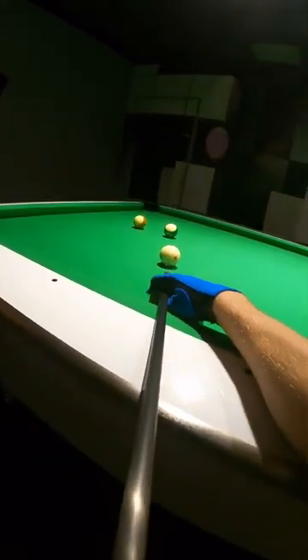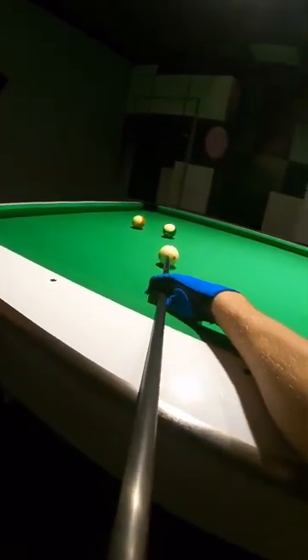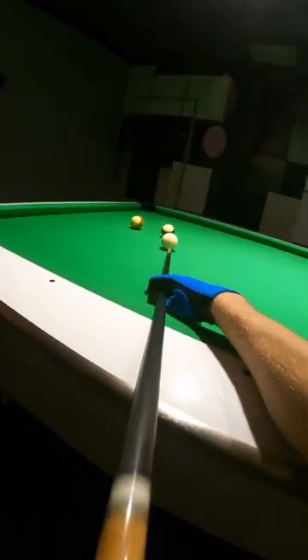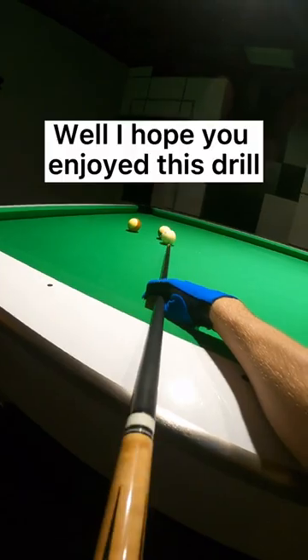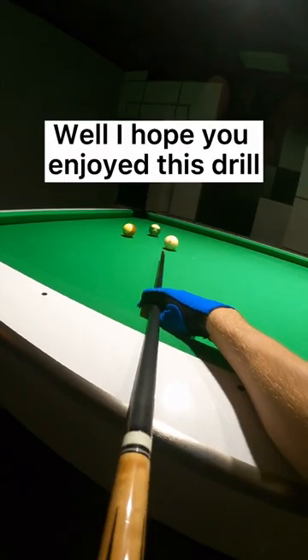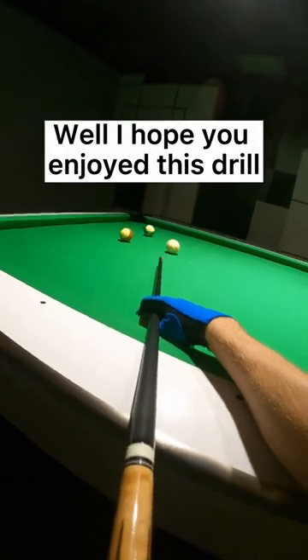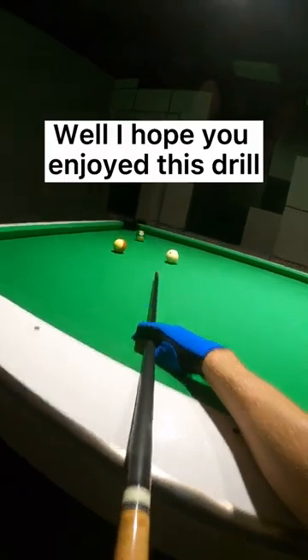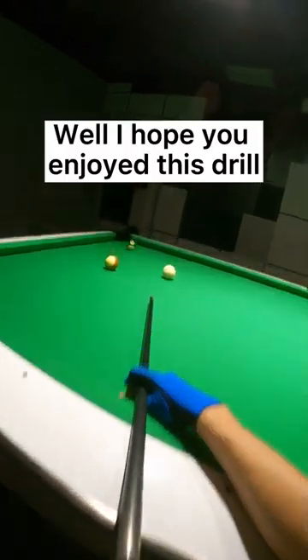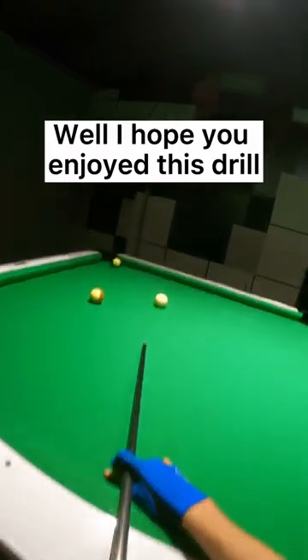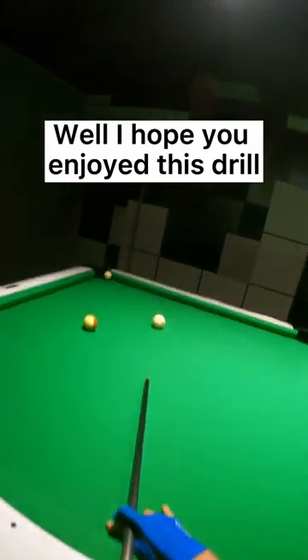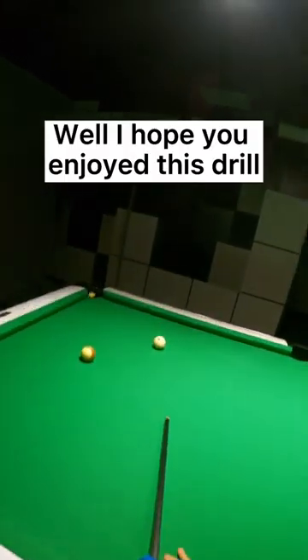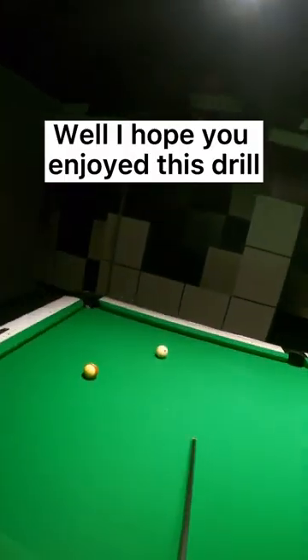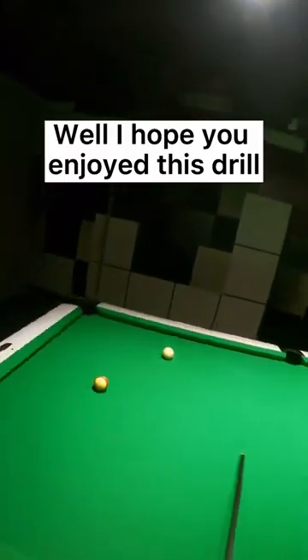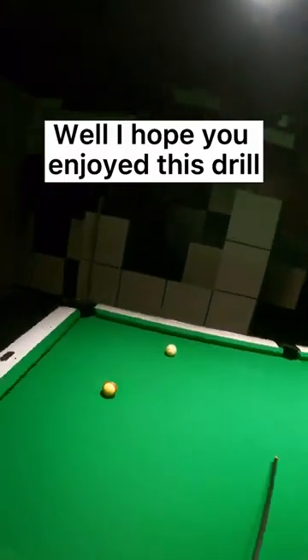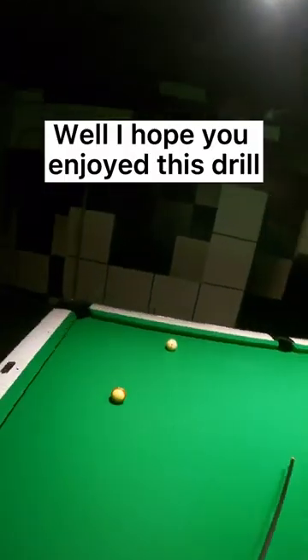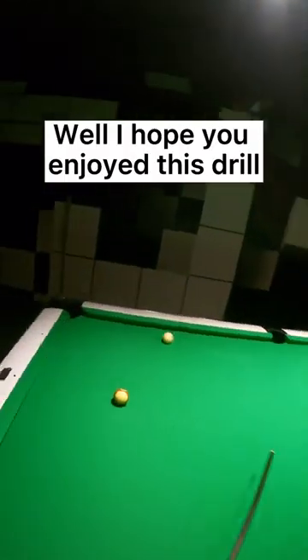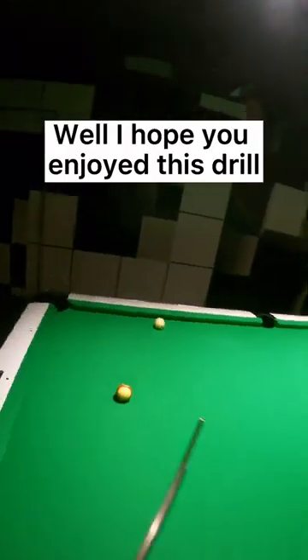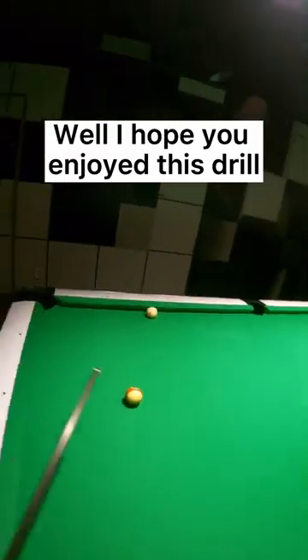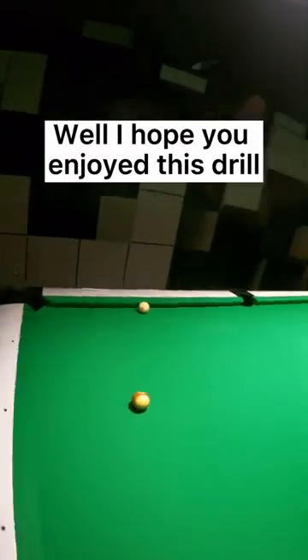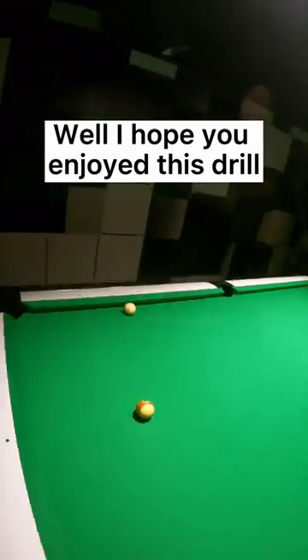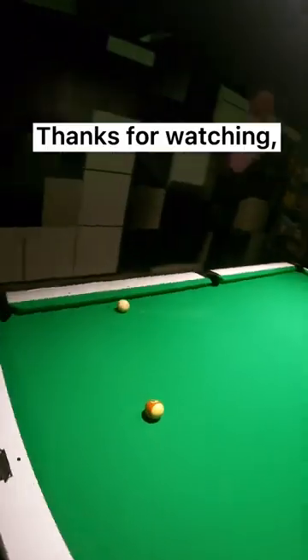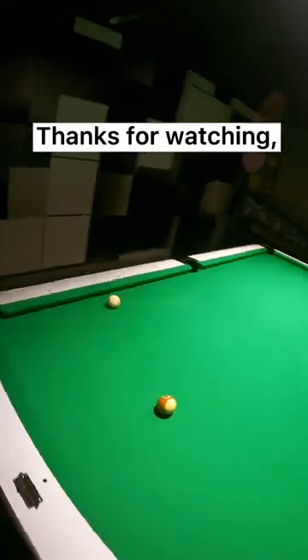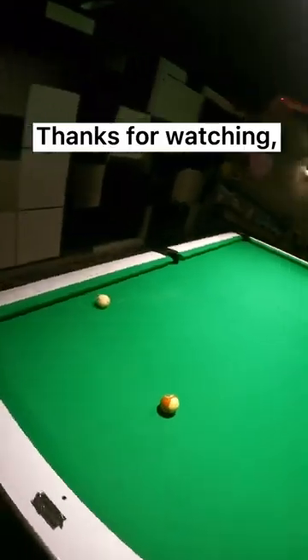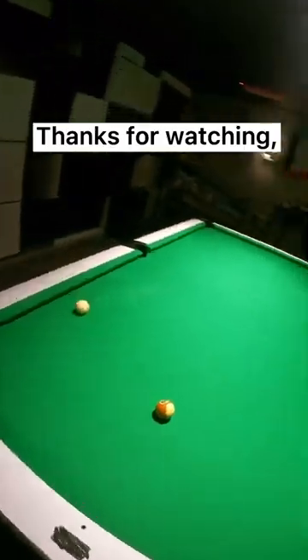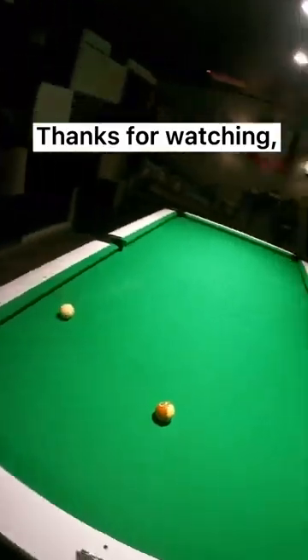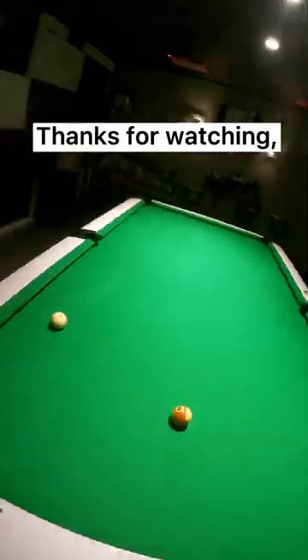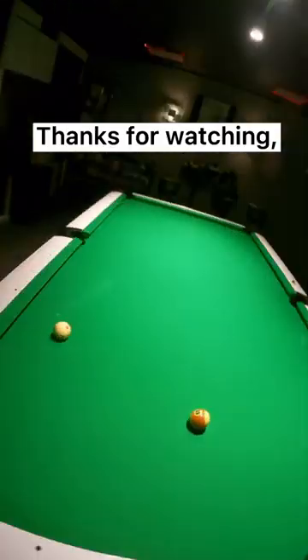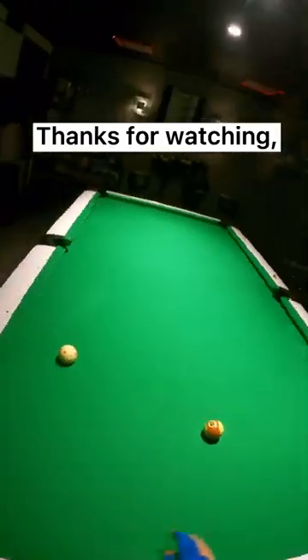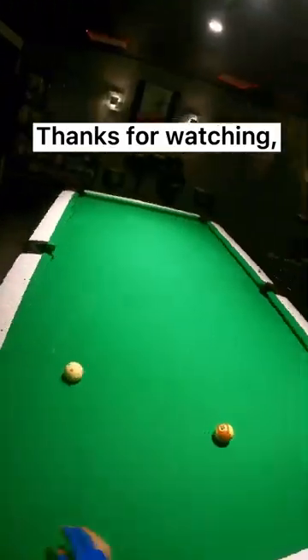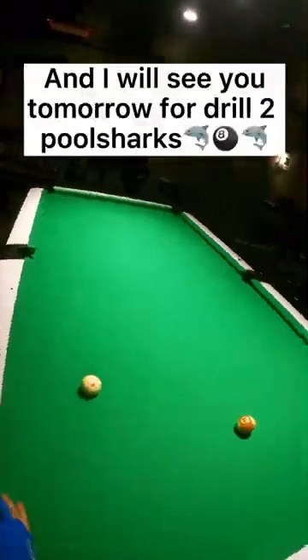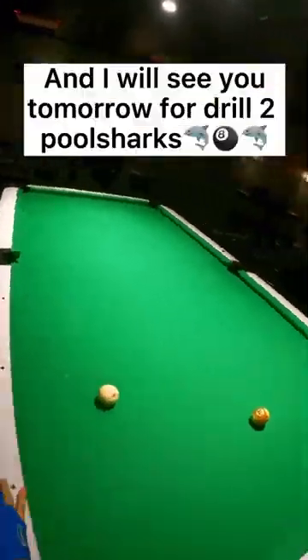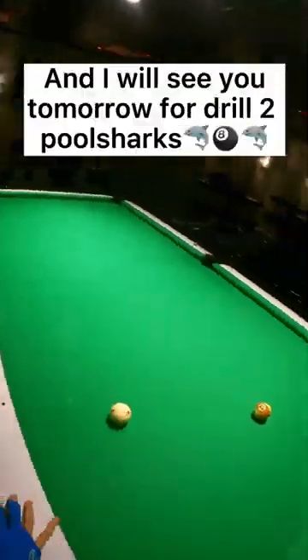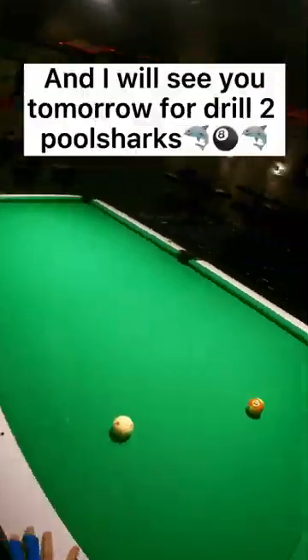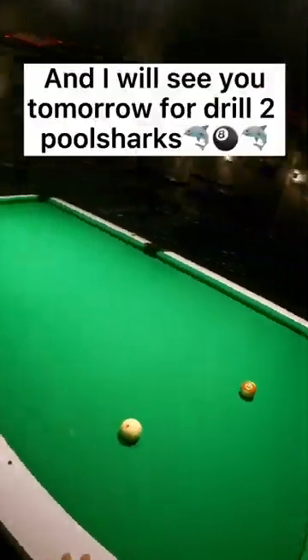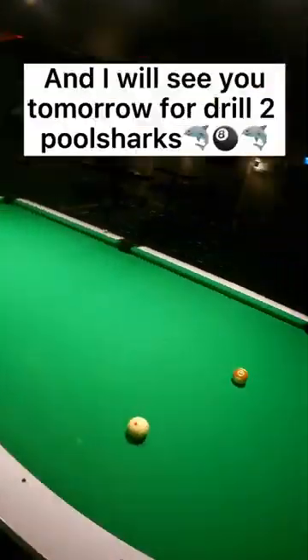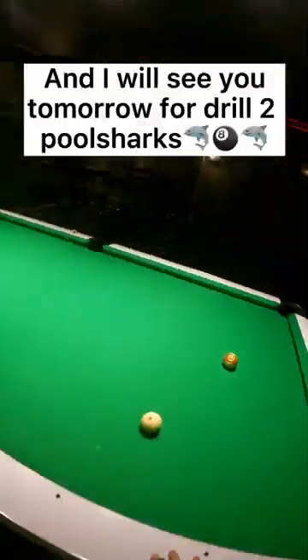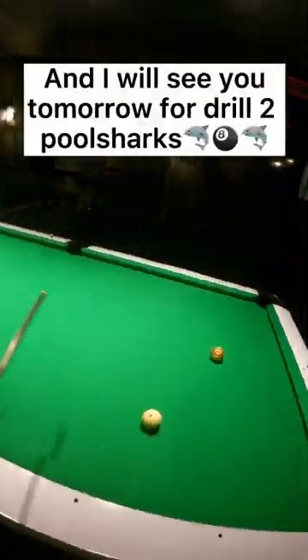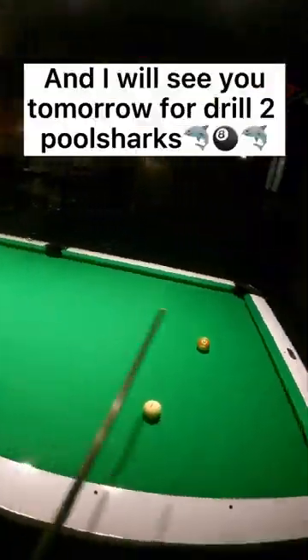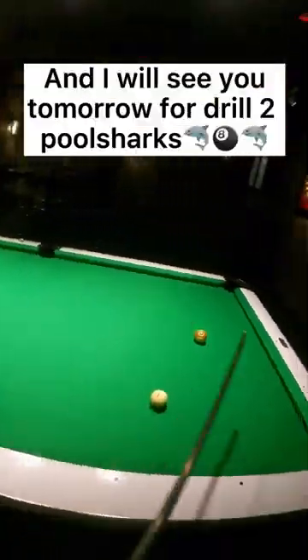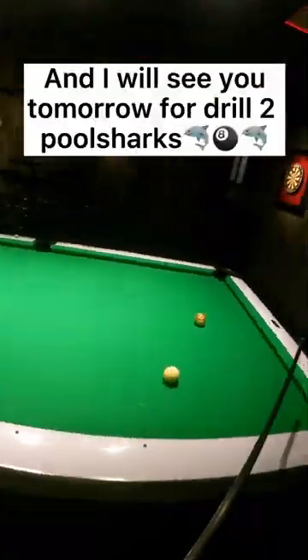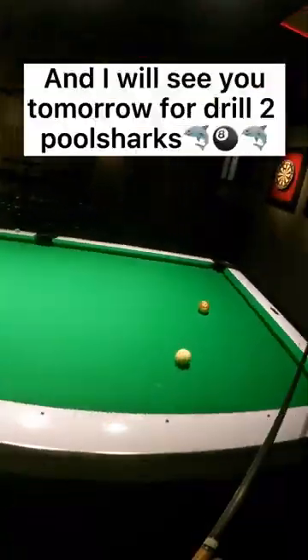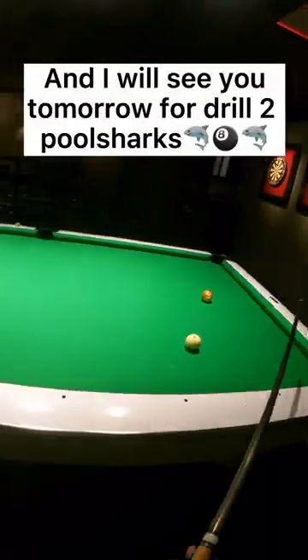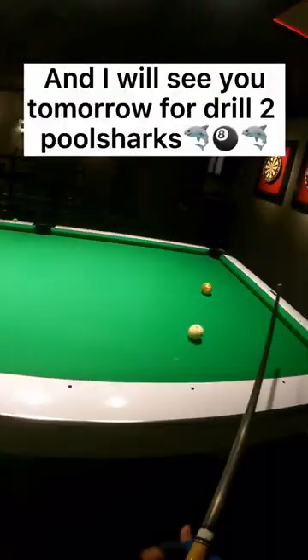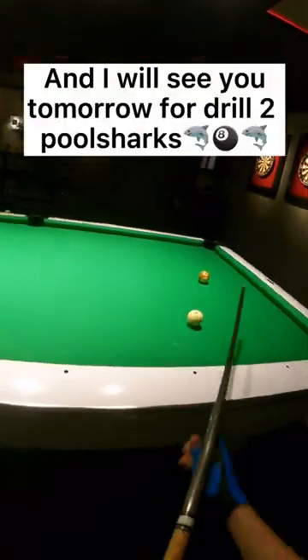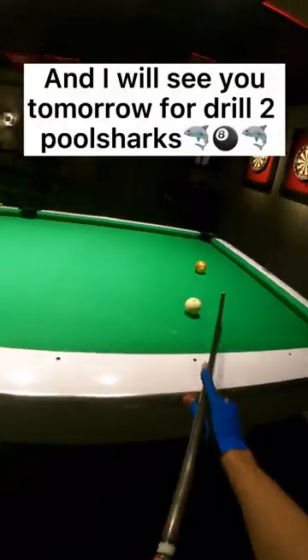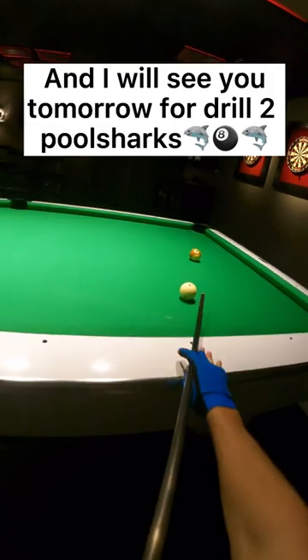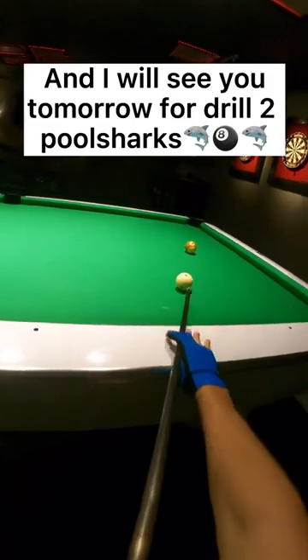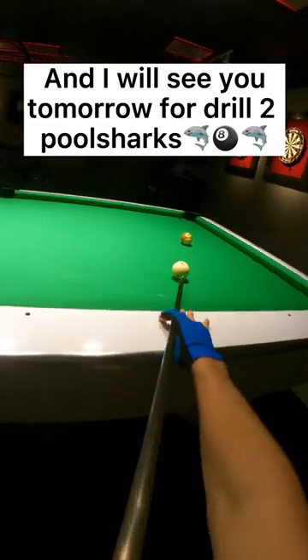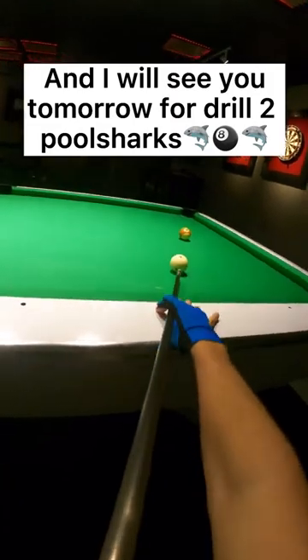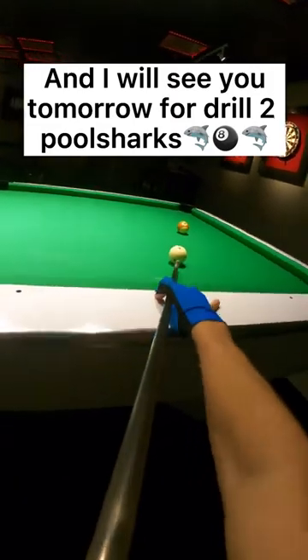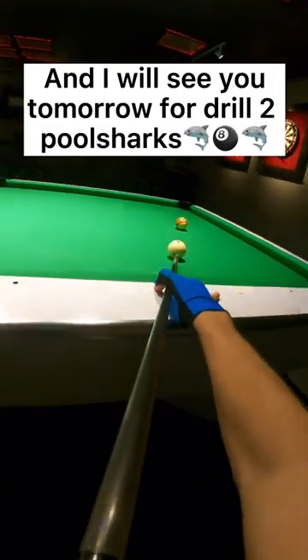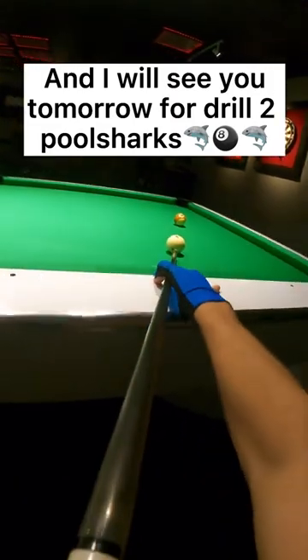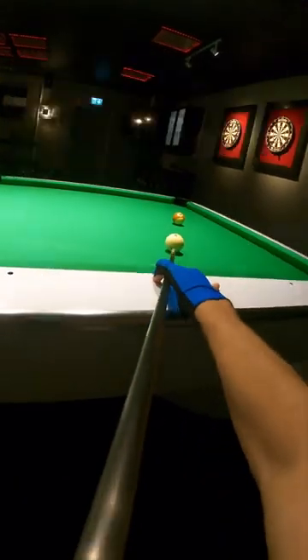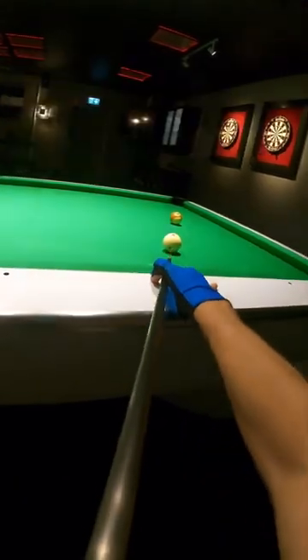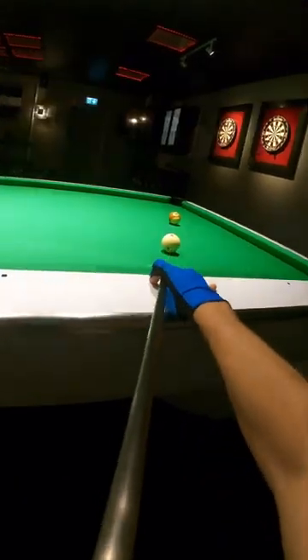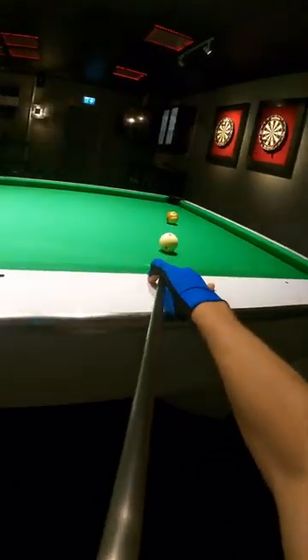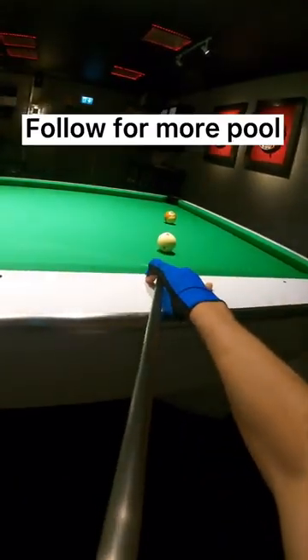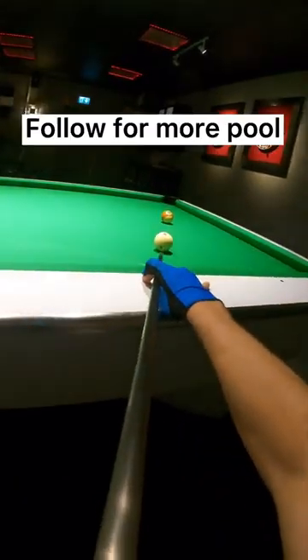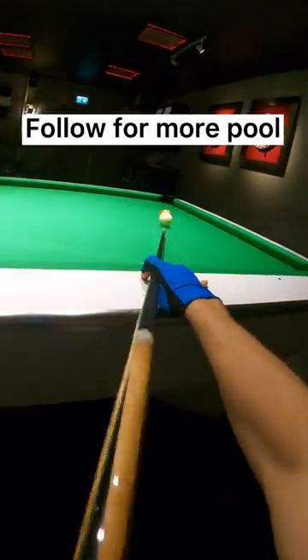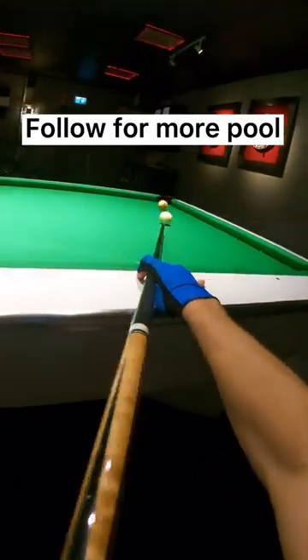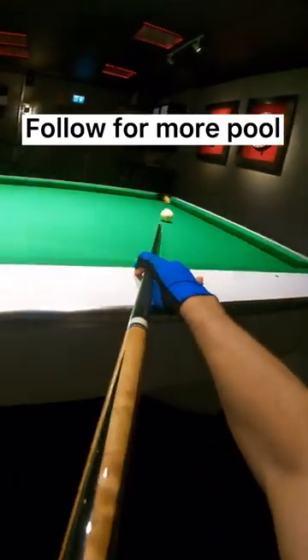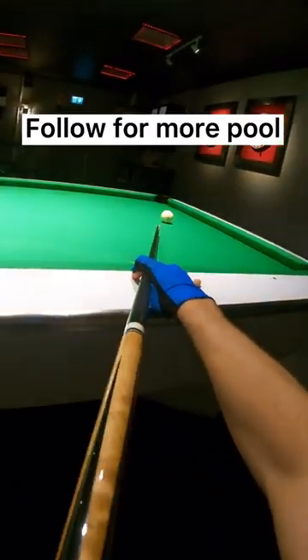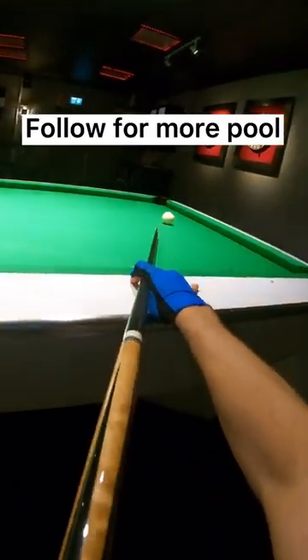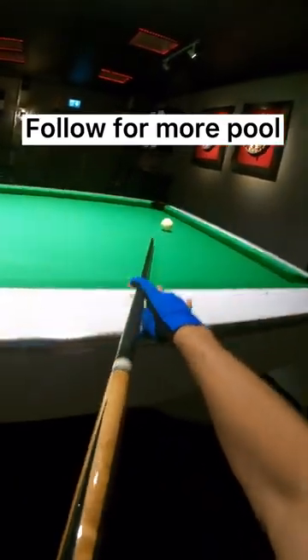Well, I hope you enjoyed this drill. Thanks for watching and I will see you tomorrow for drill 2, pool sharks. Follow for more pool.